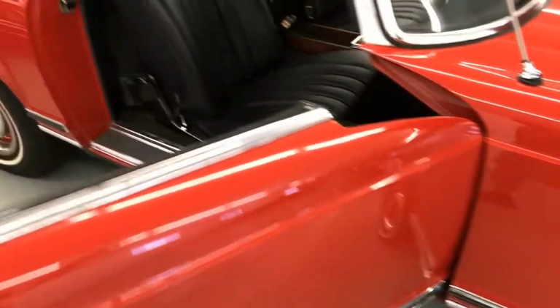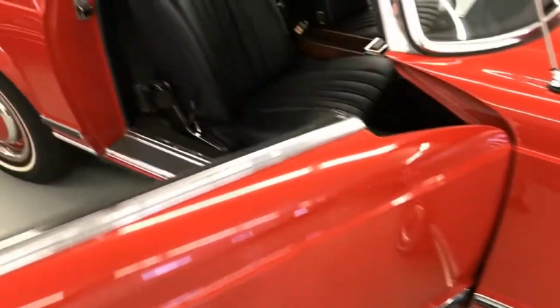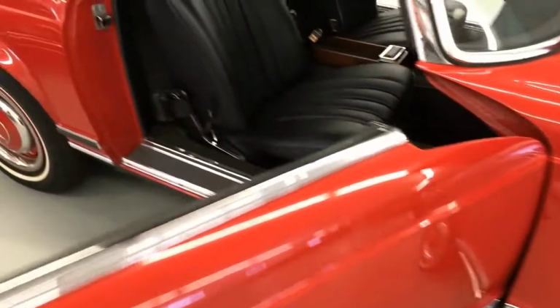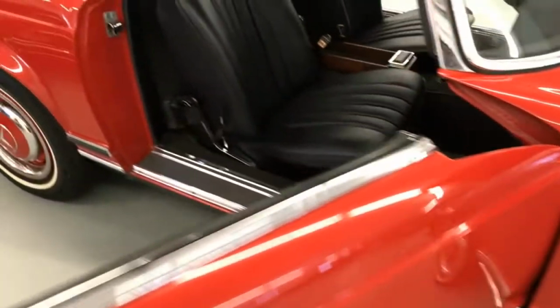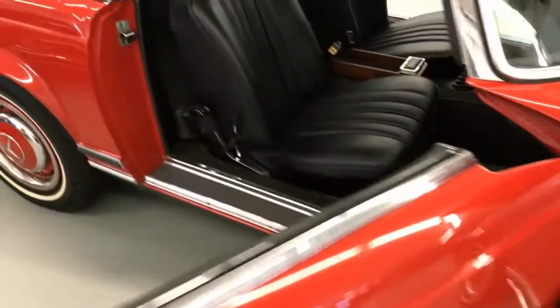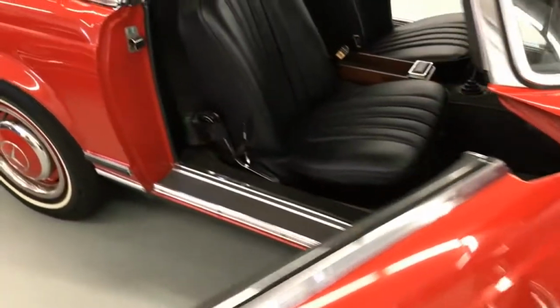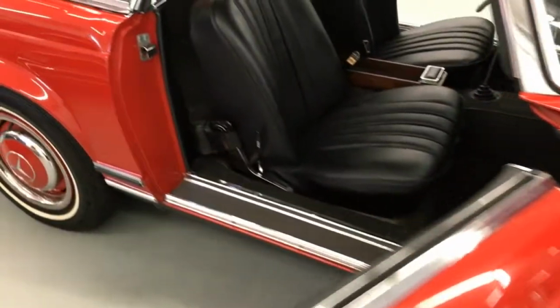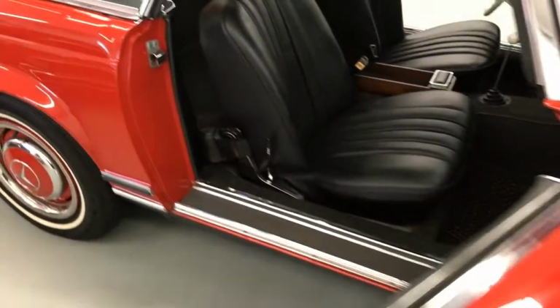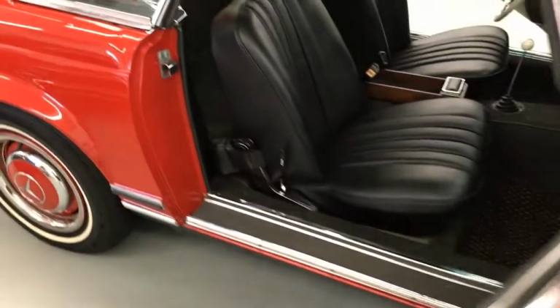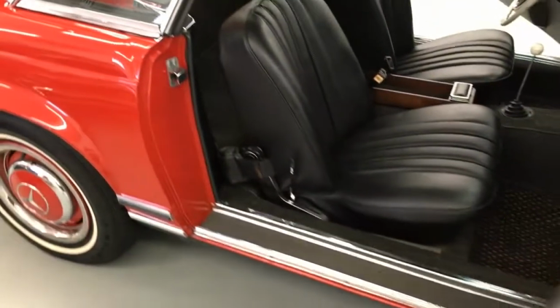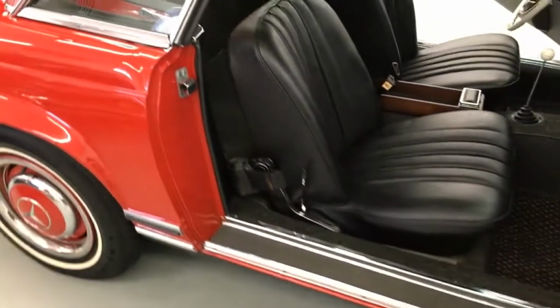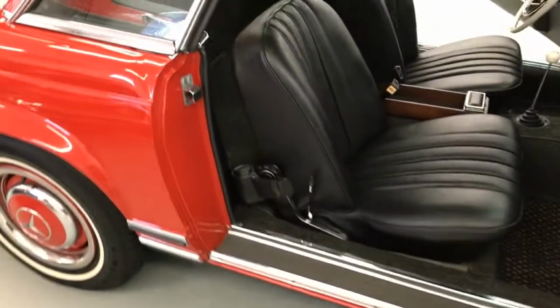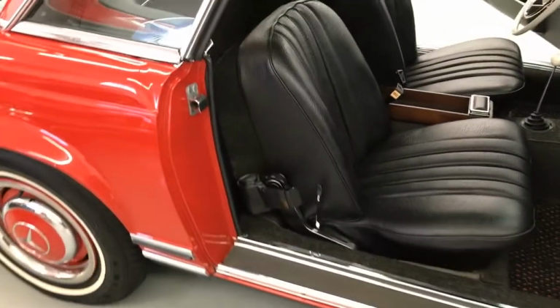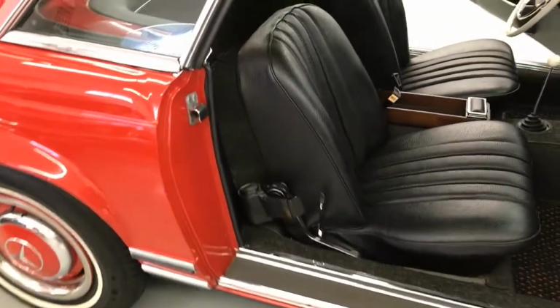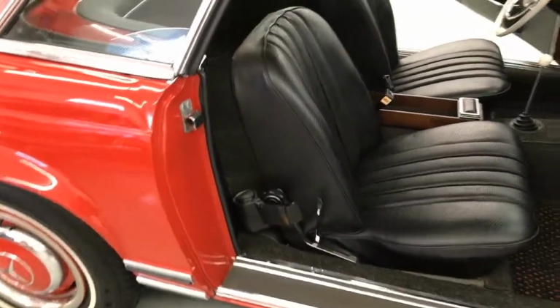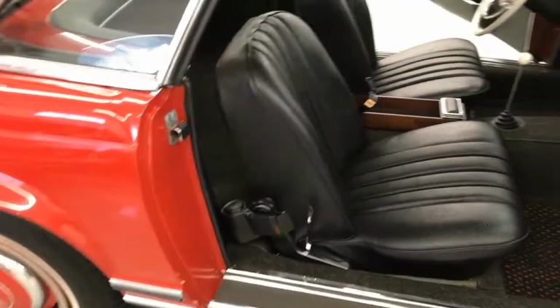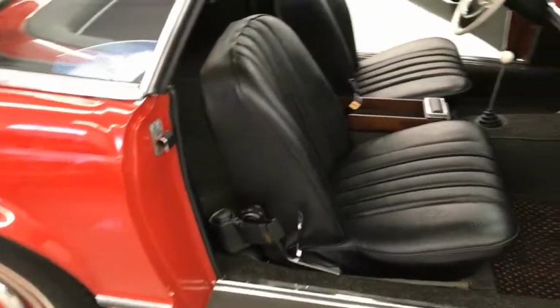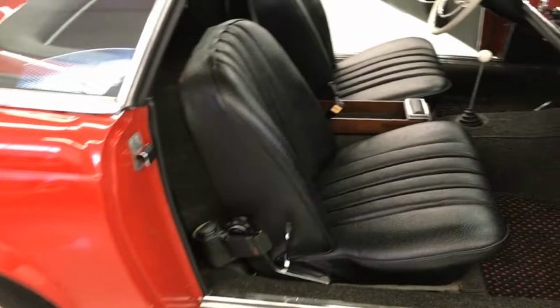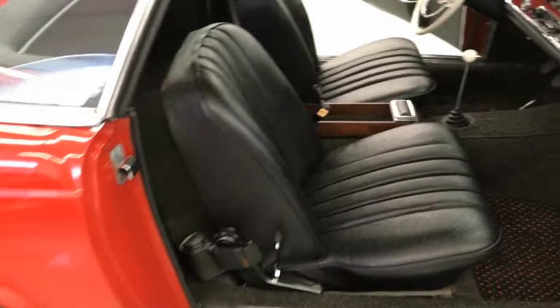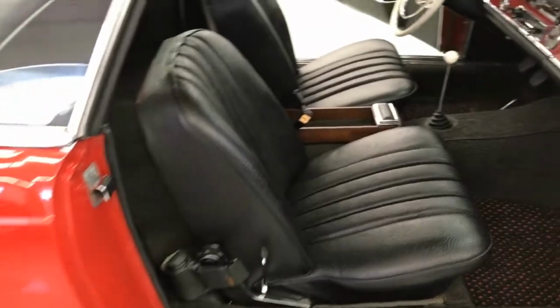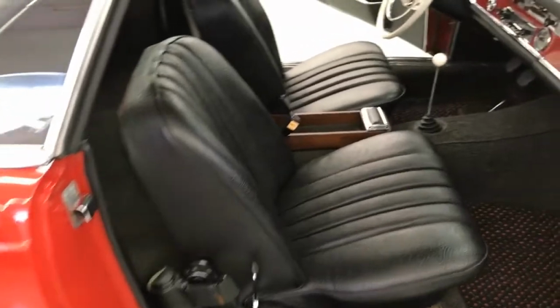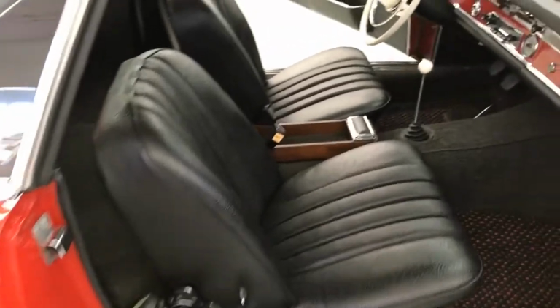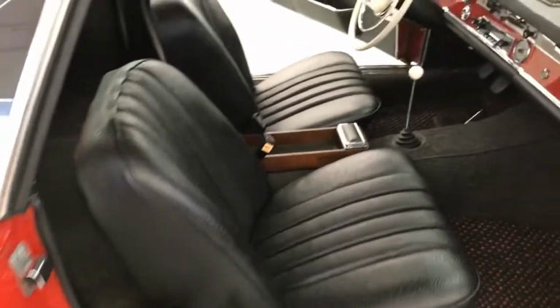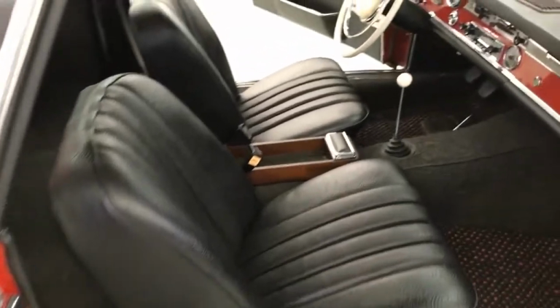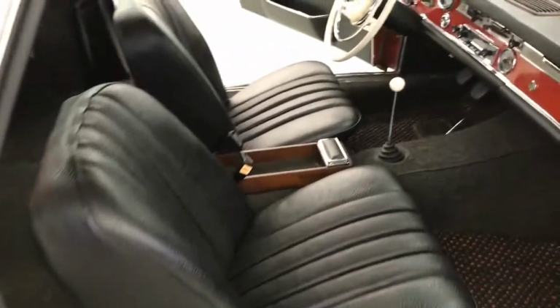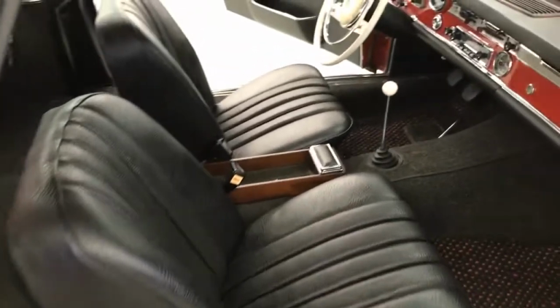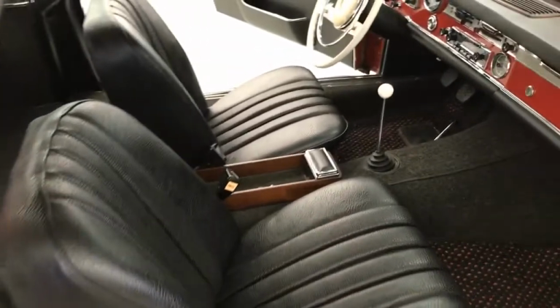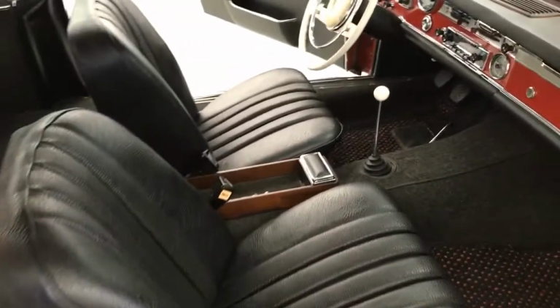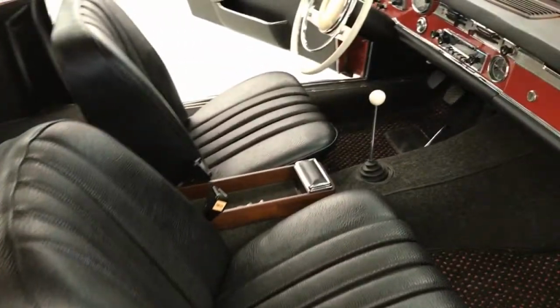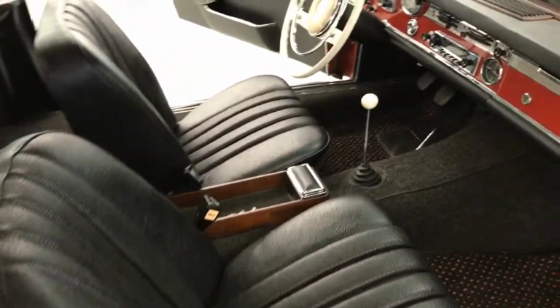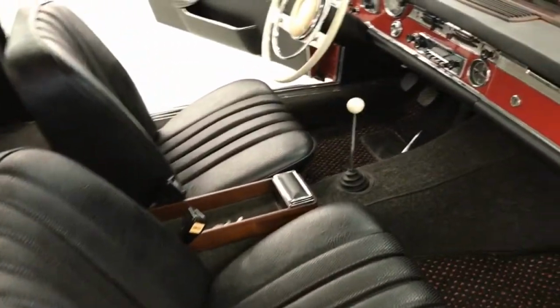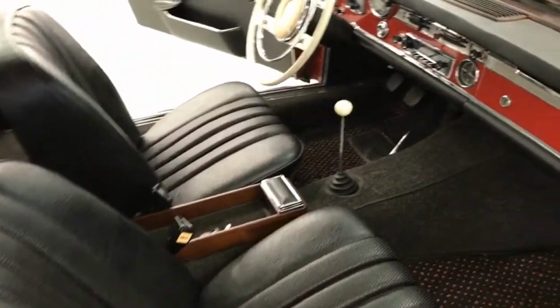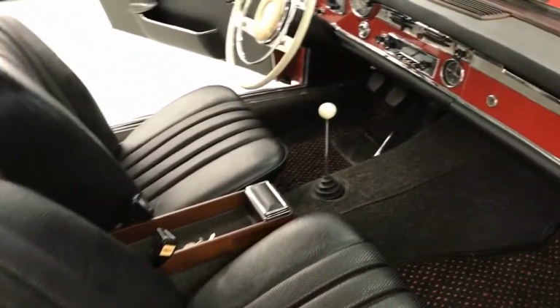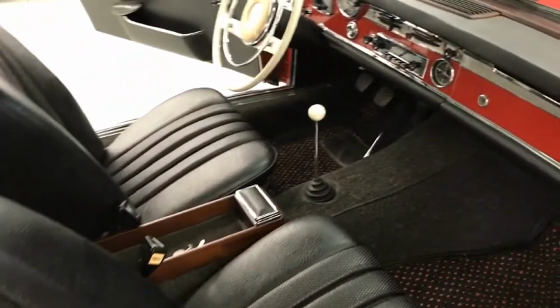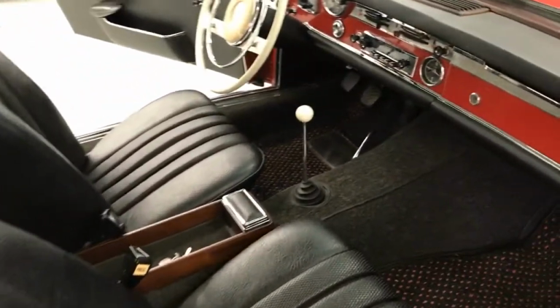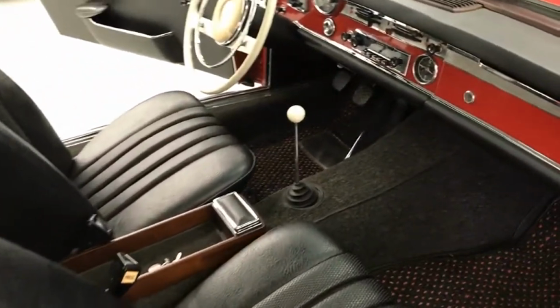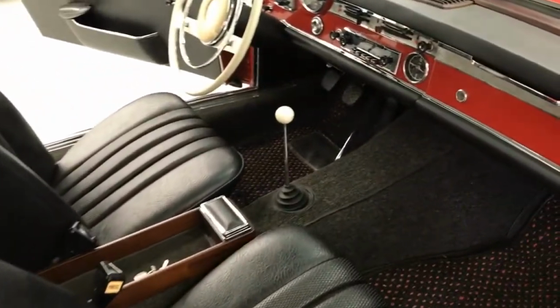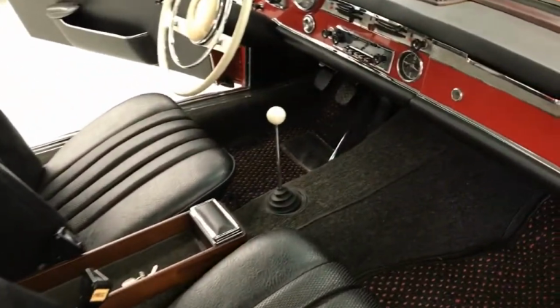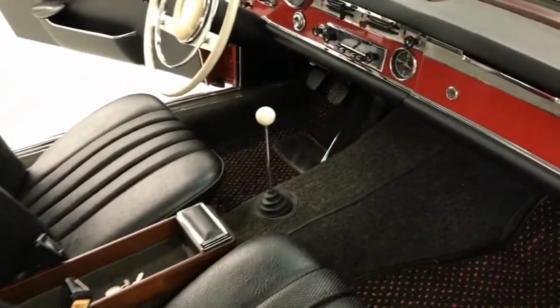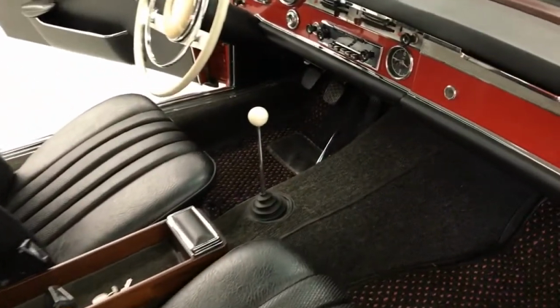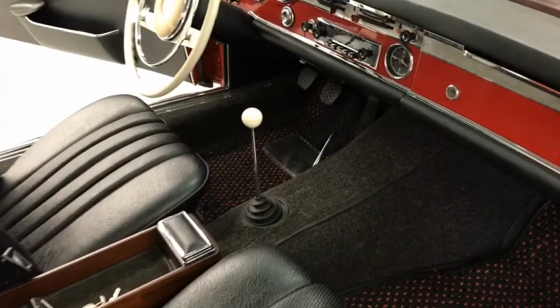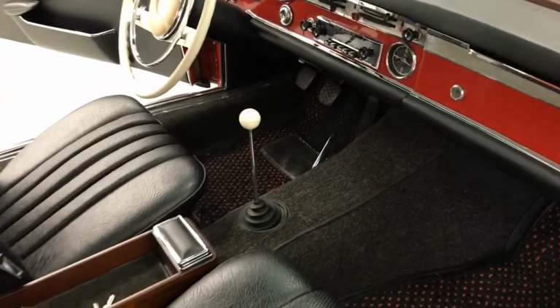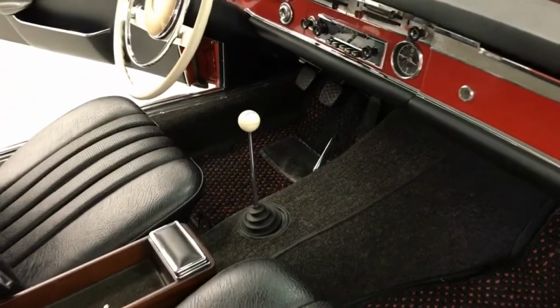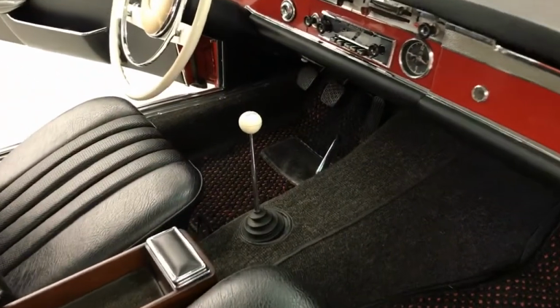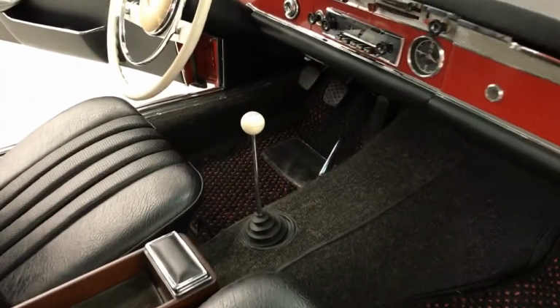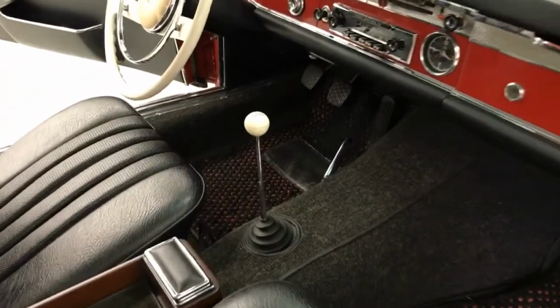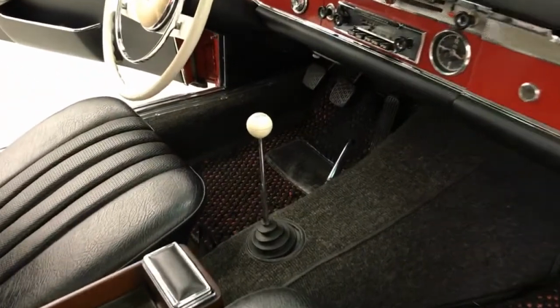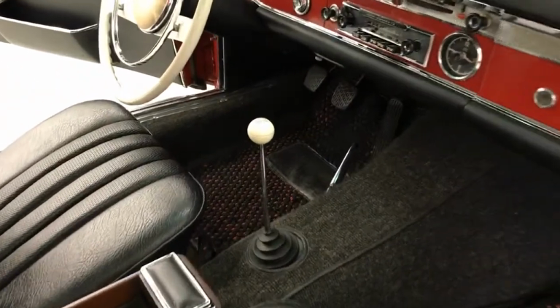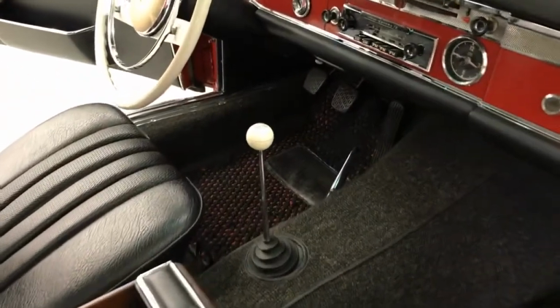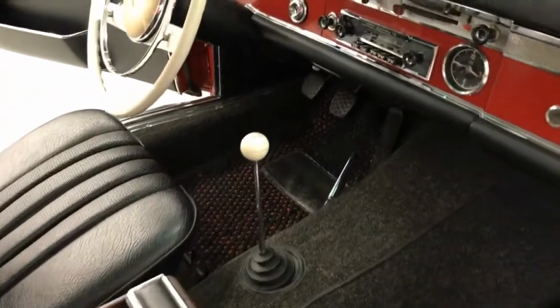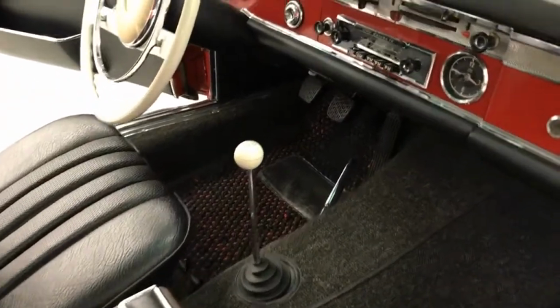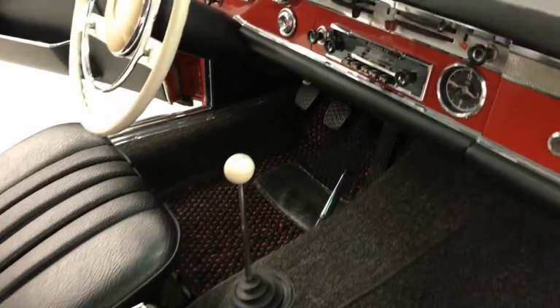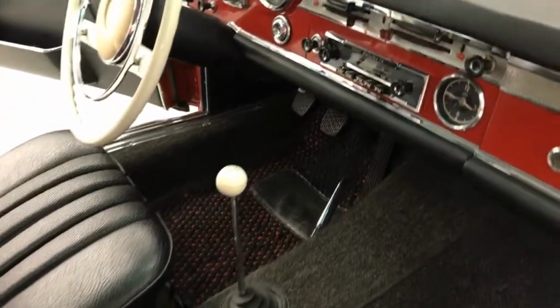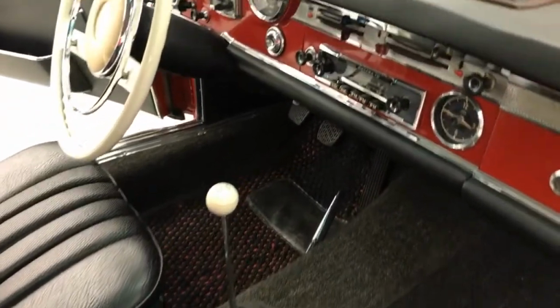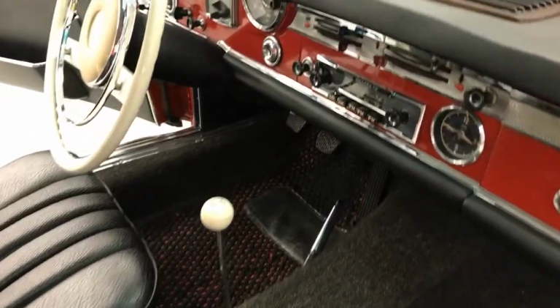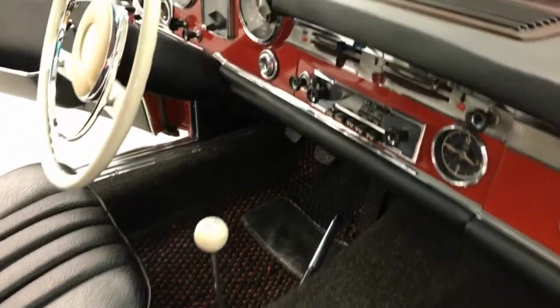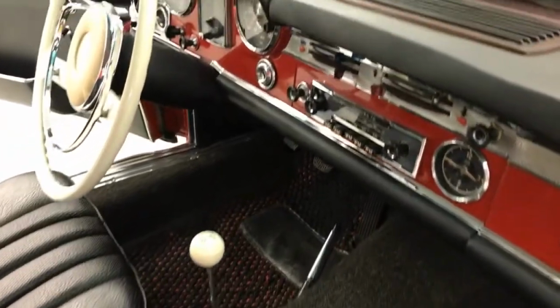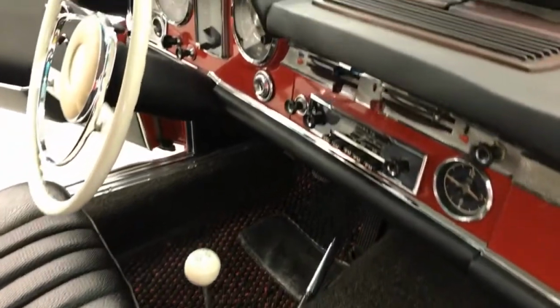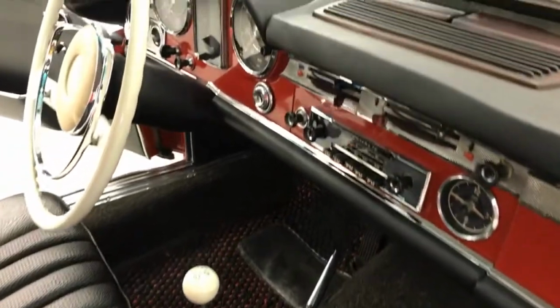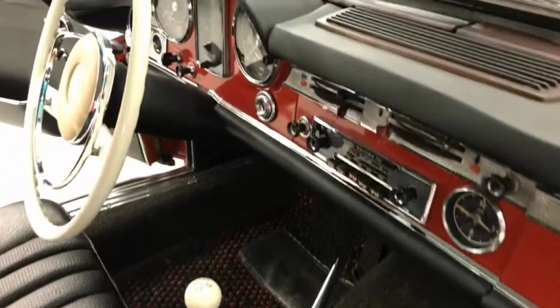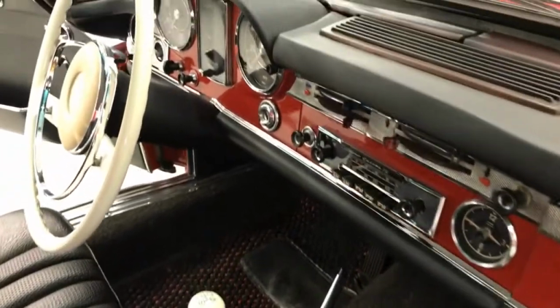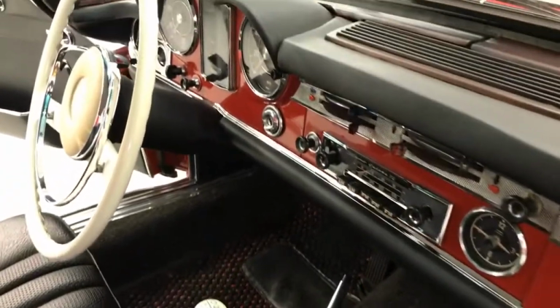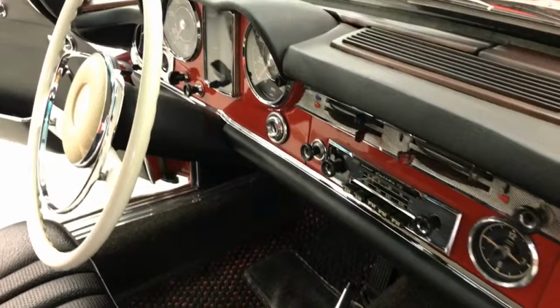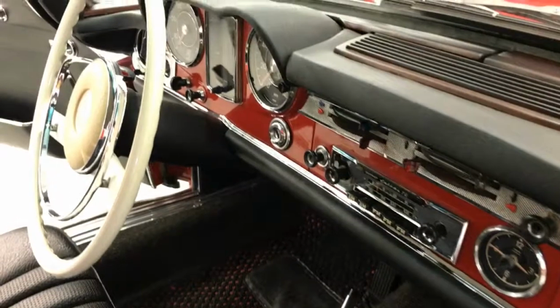Very nice condition, showing a little bit of patina but in very nice shape overall. Runs very, very nicely.